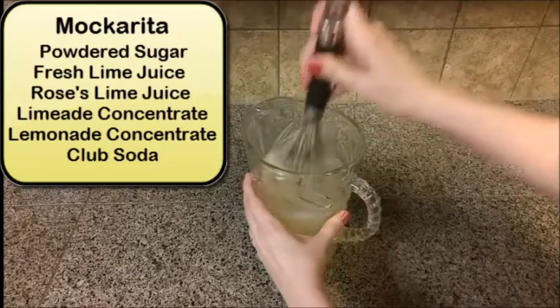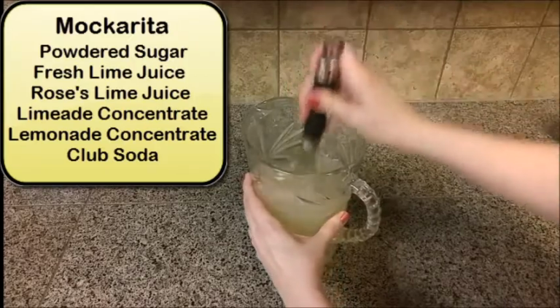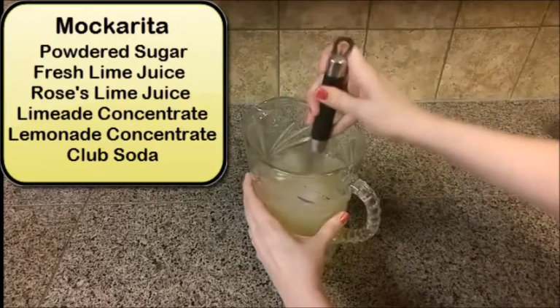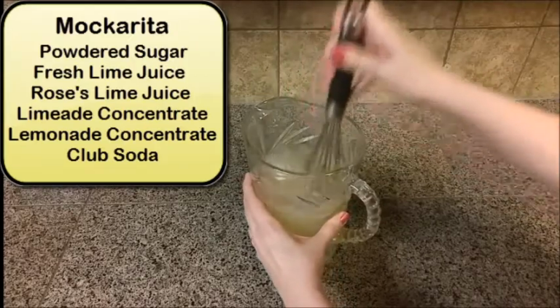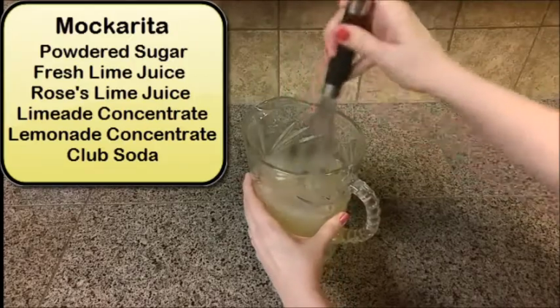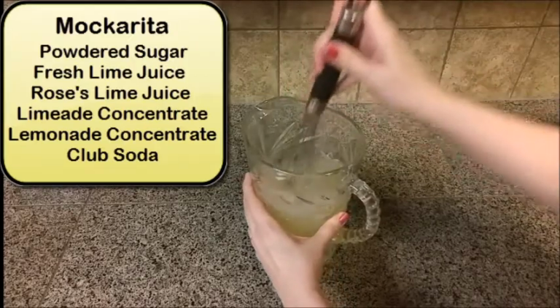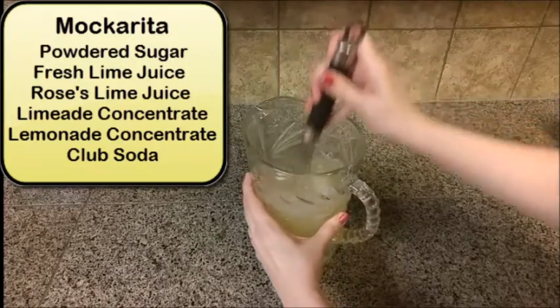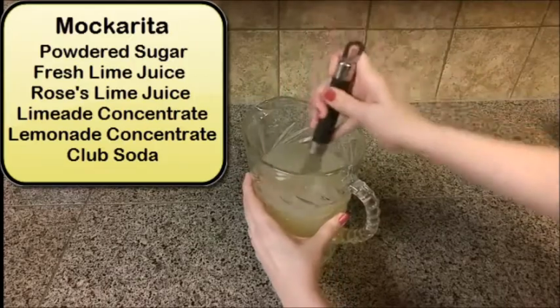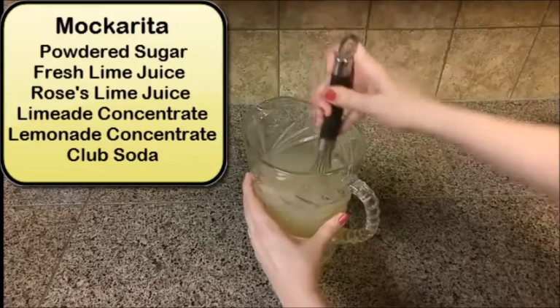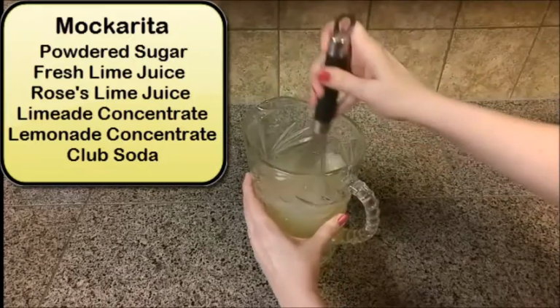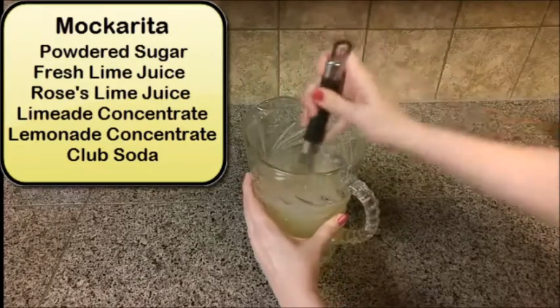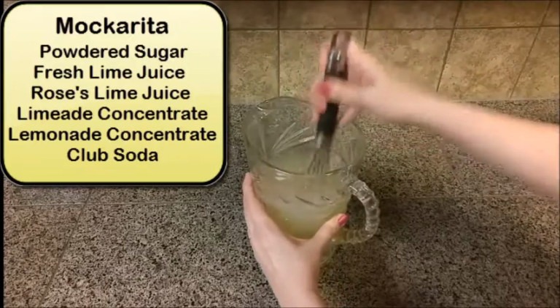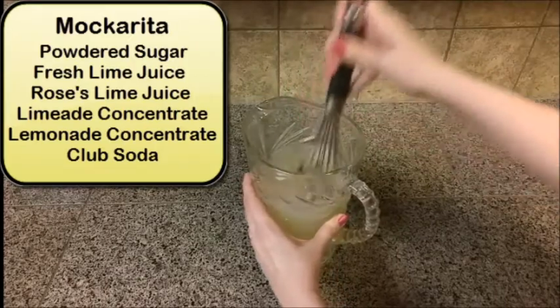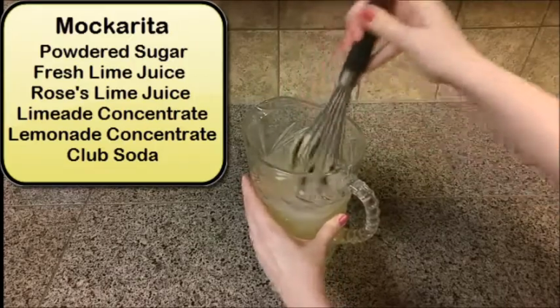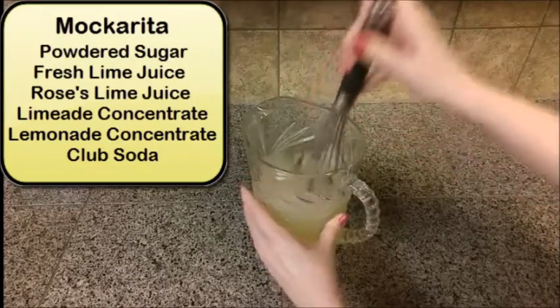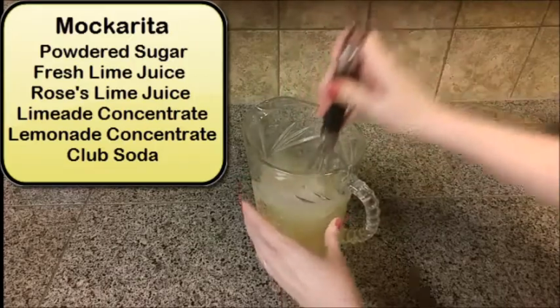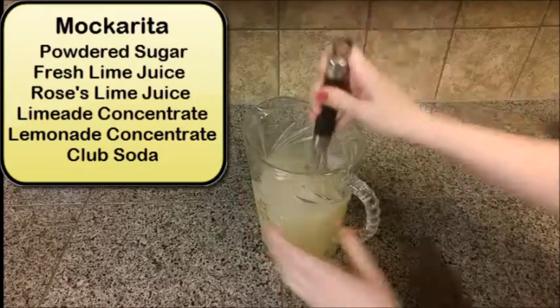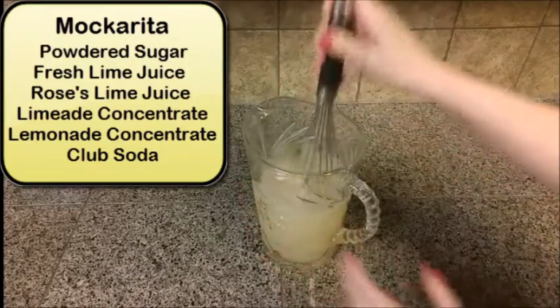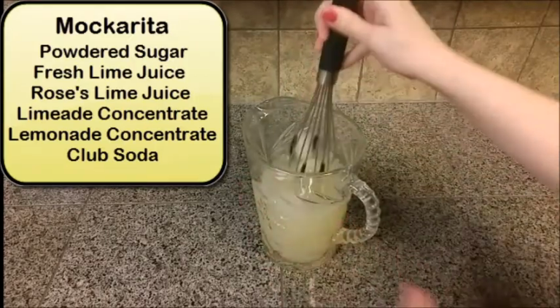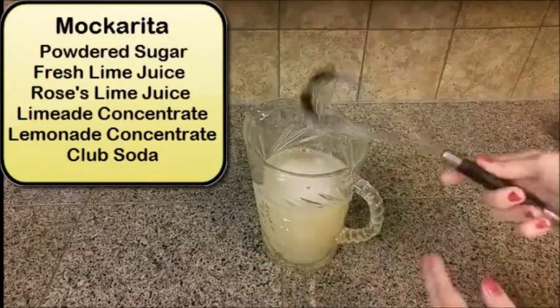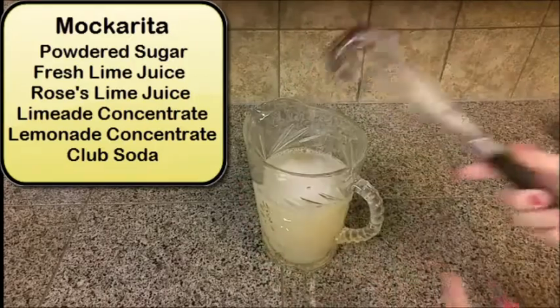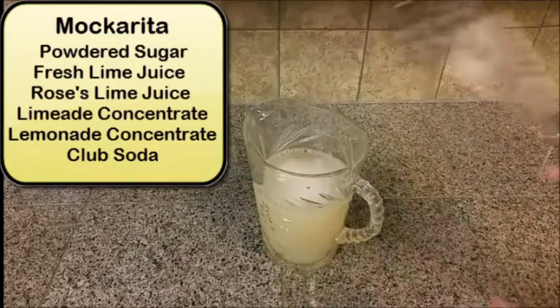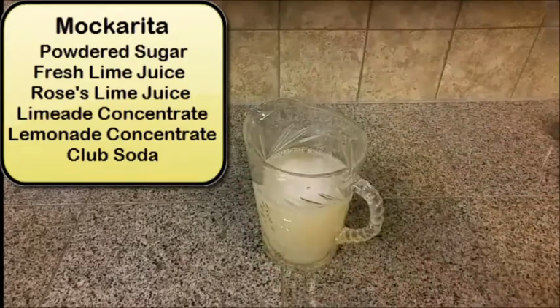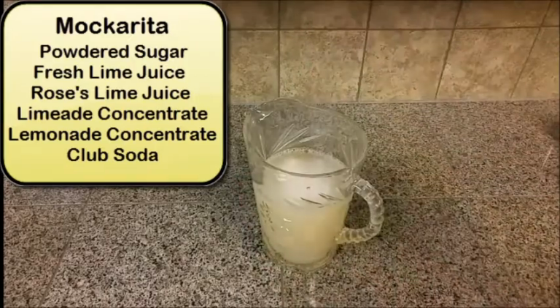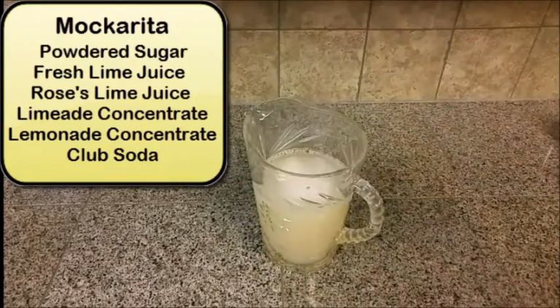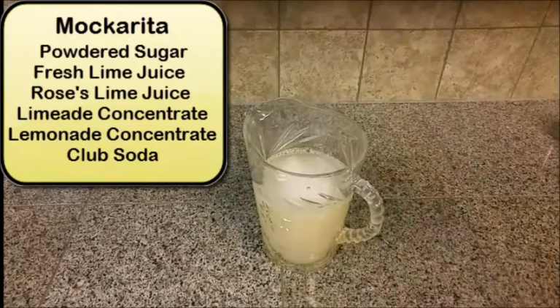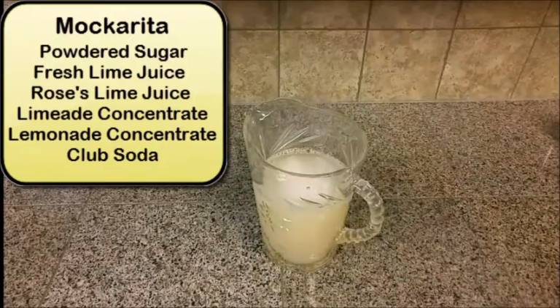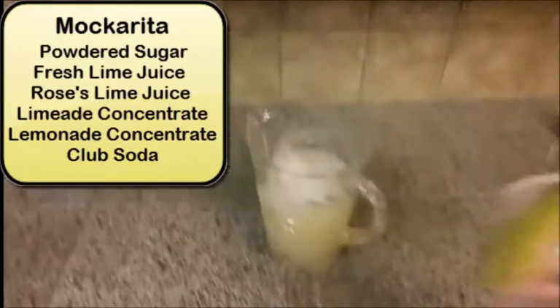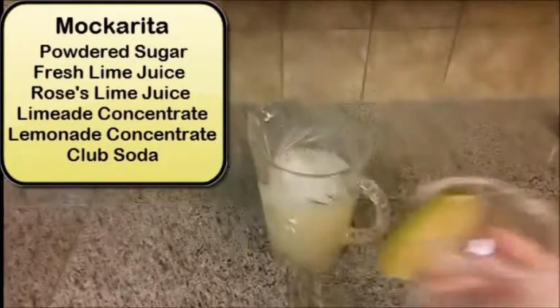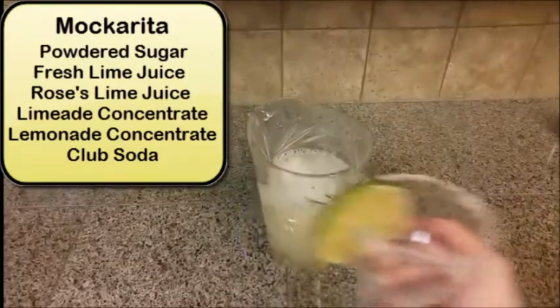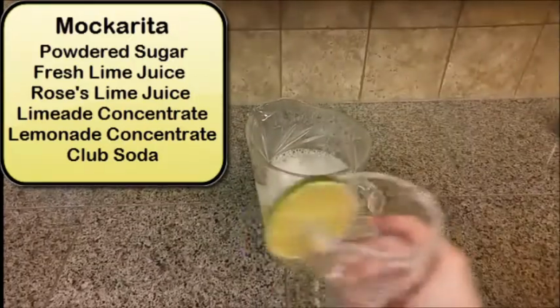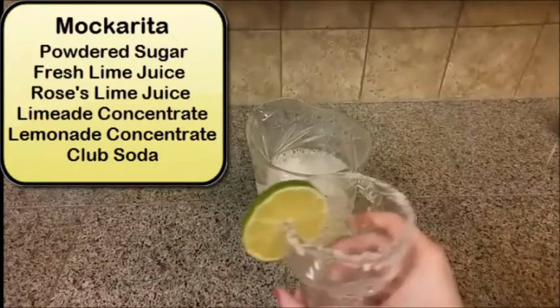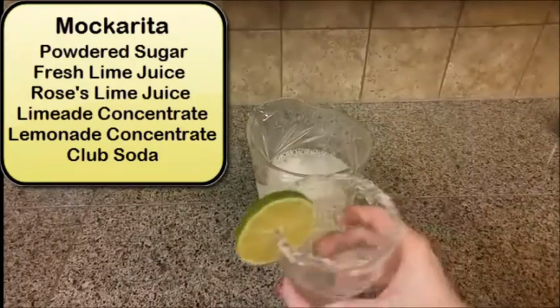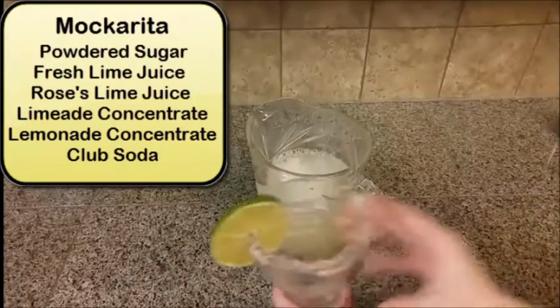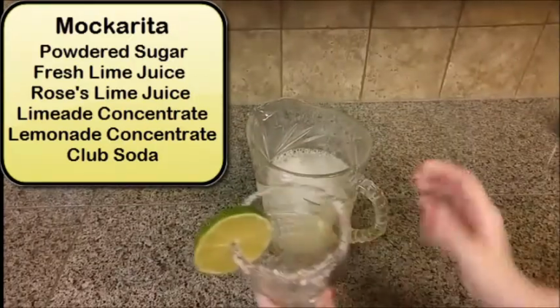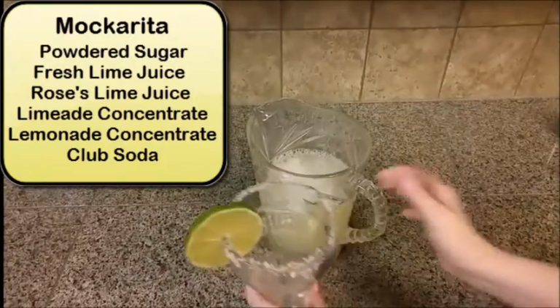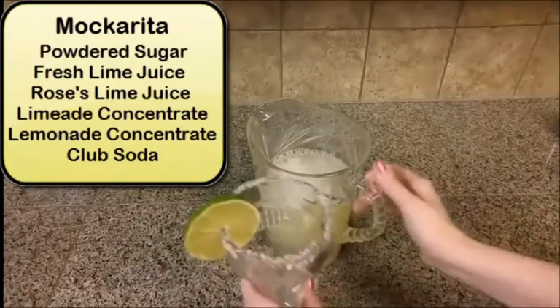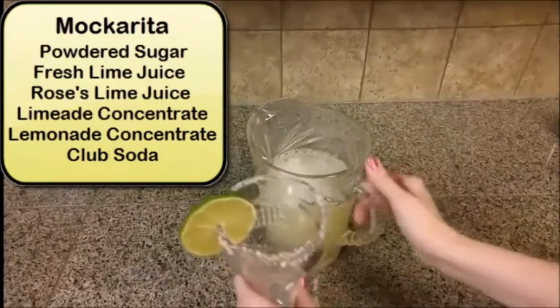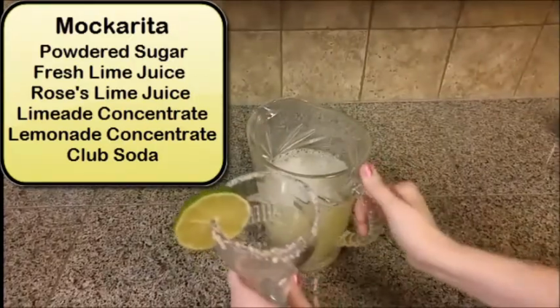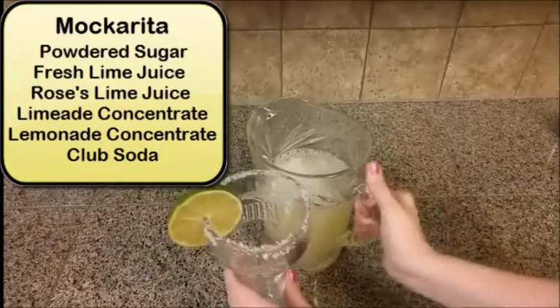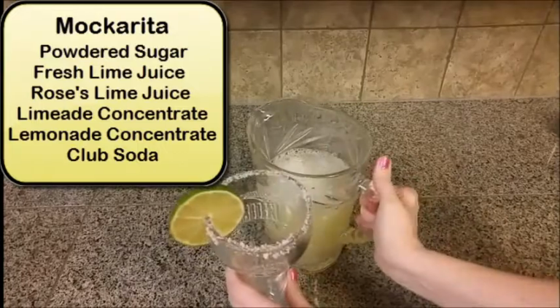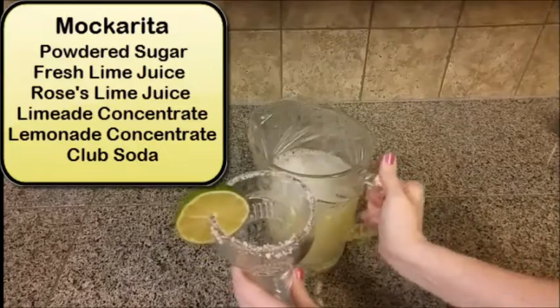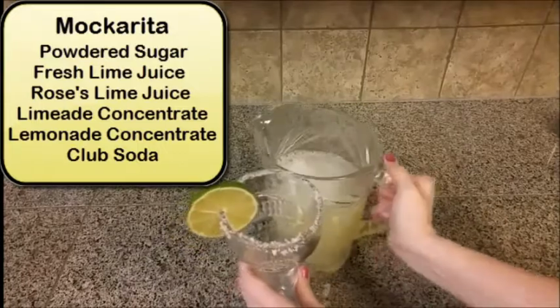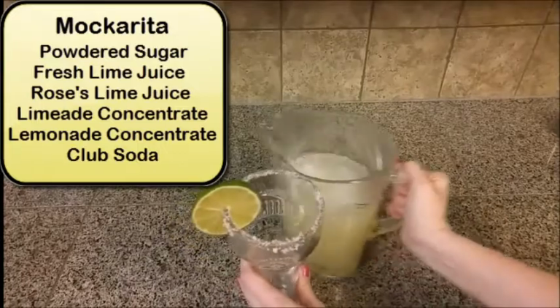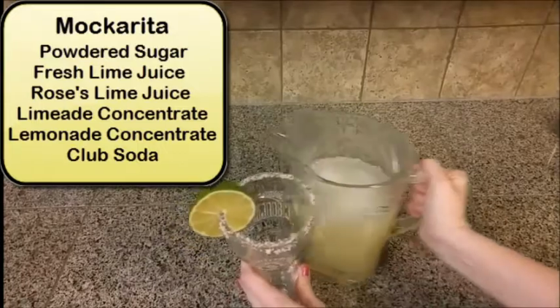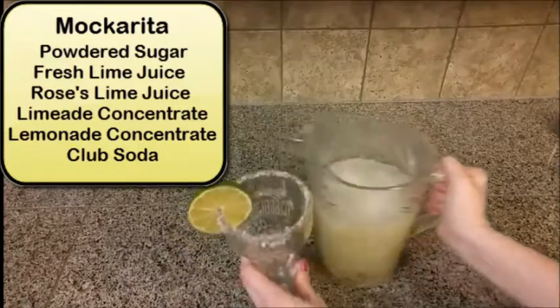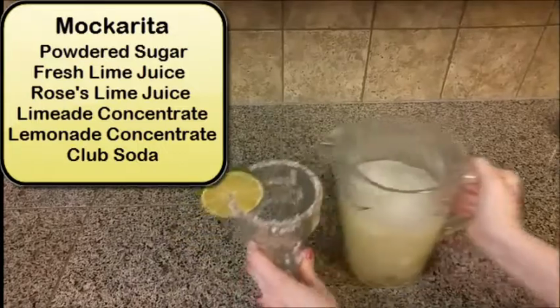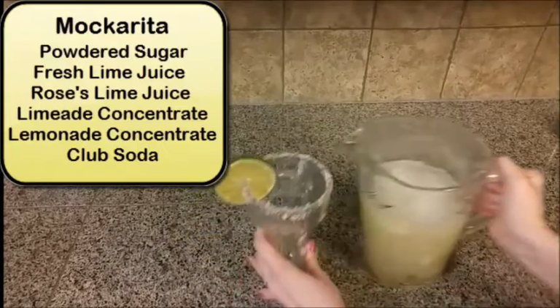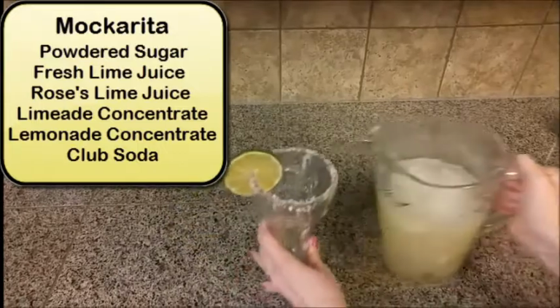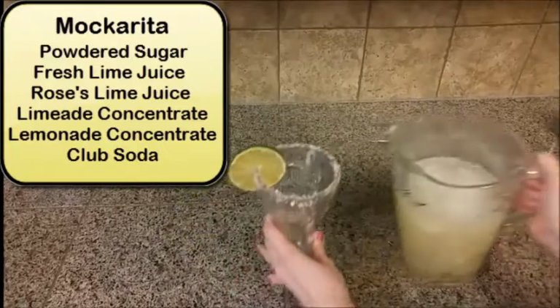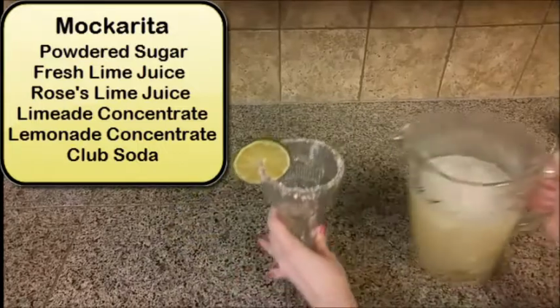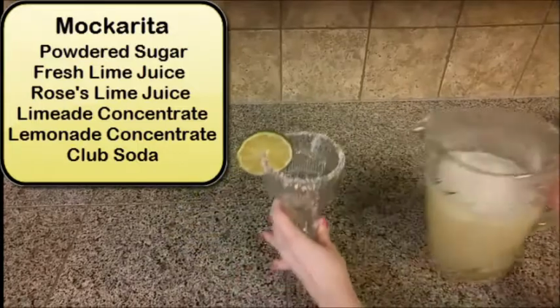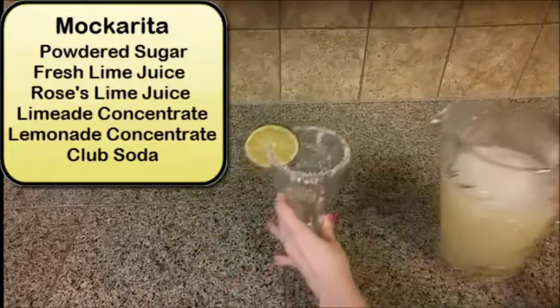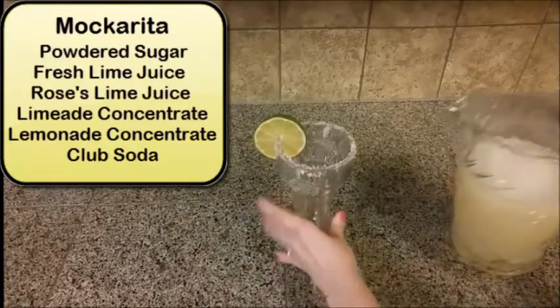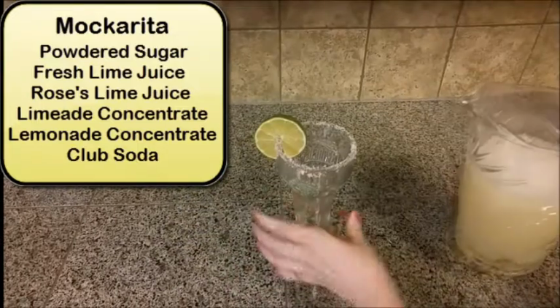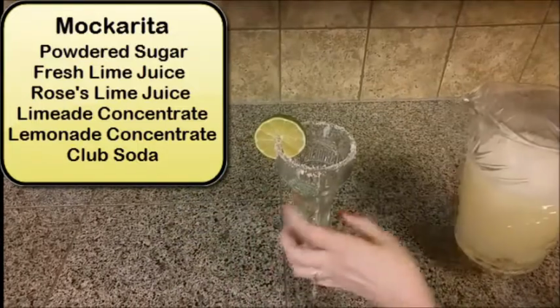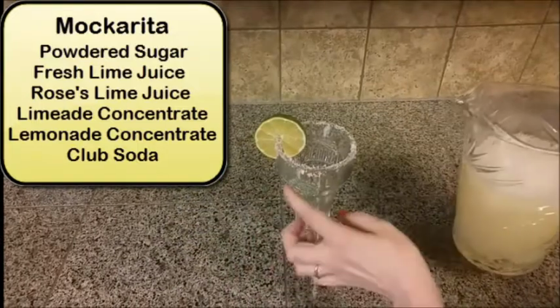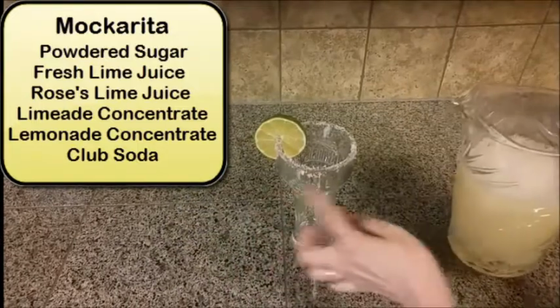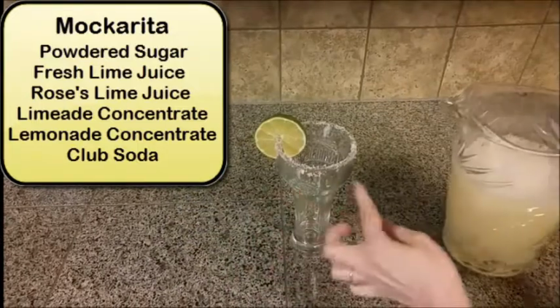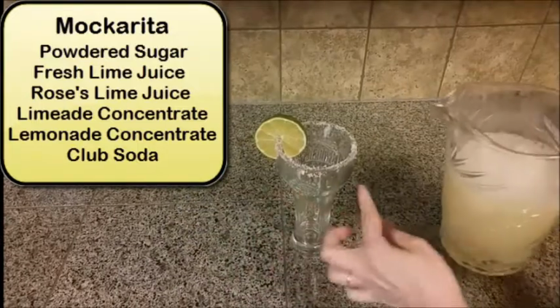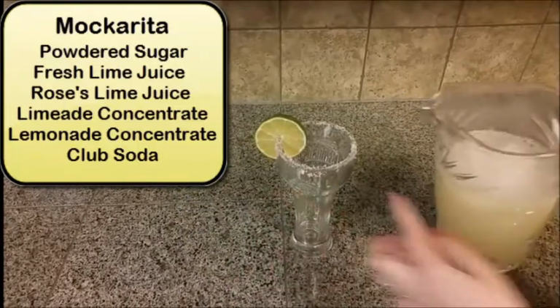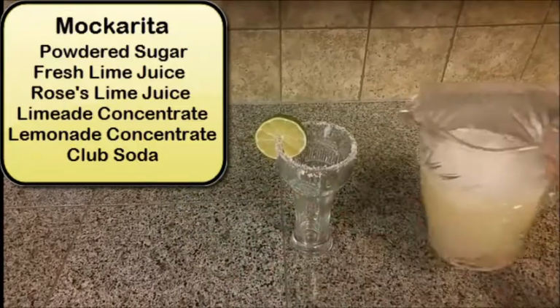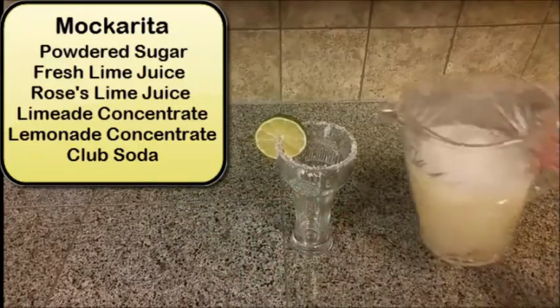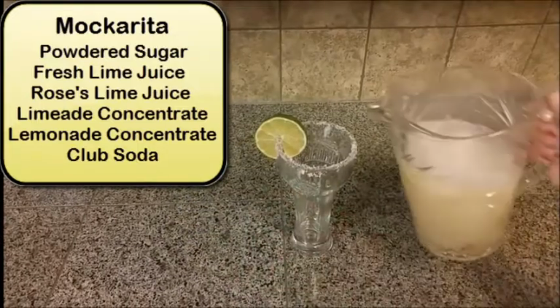Salt the rim of a glass and garnish it with a lime wedge, then fill her on up.